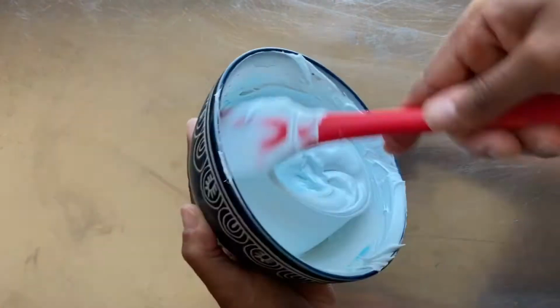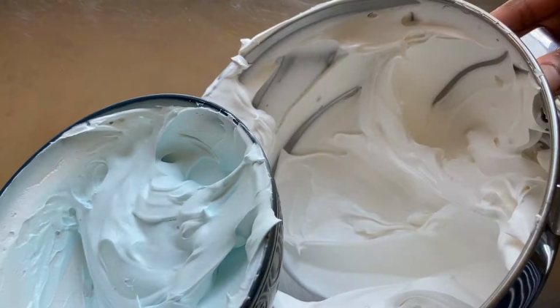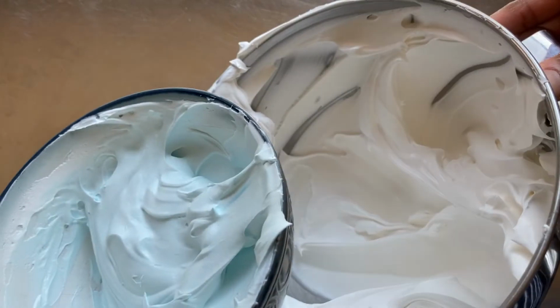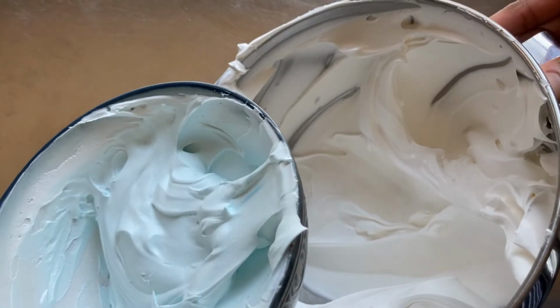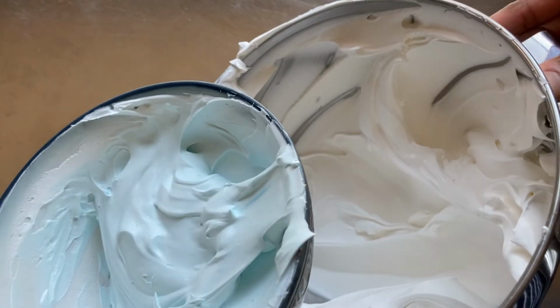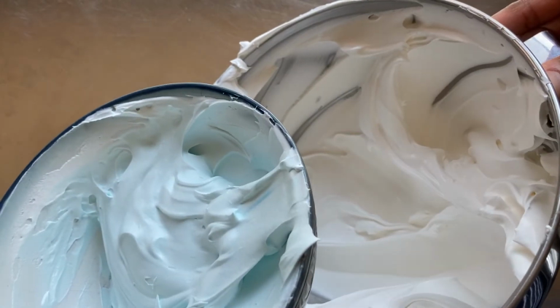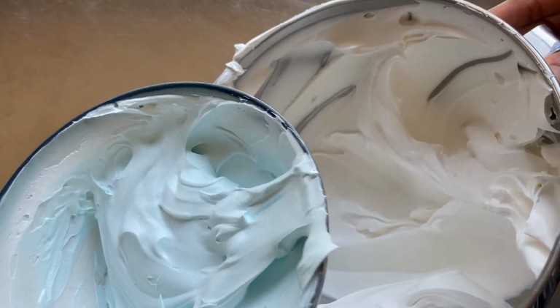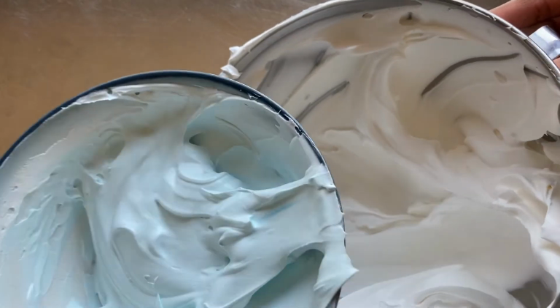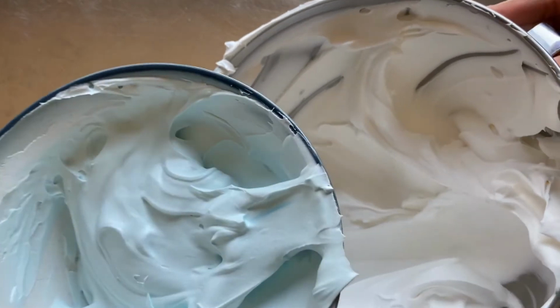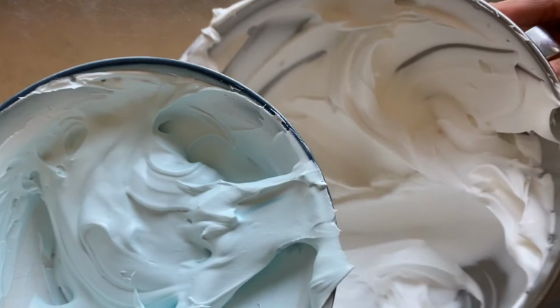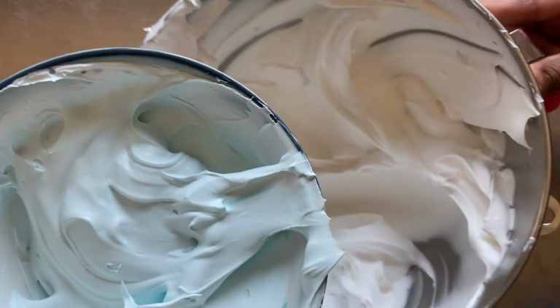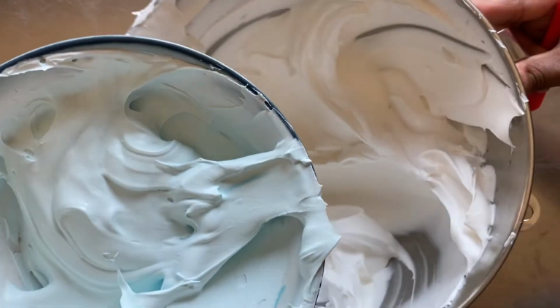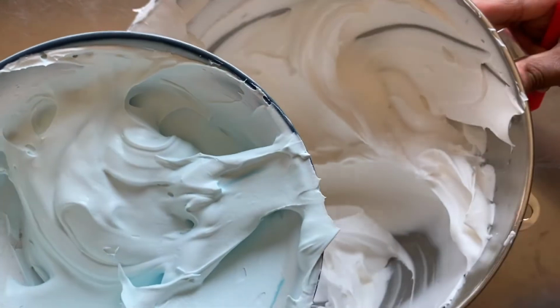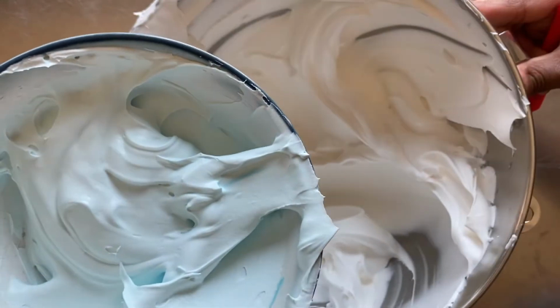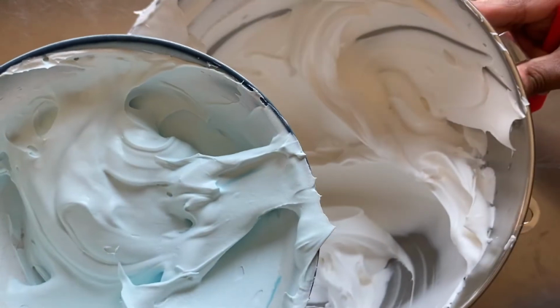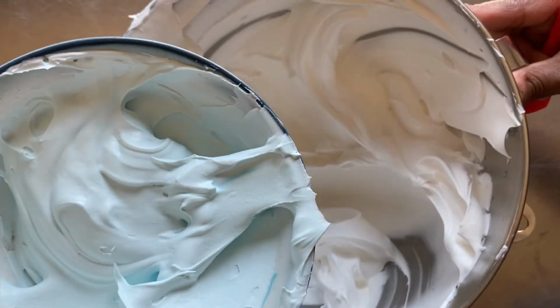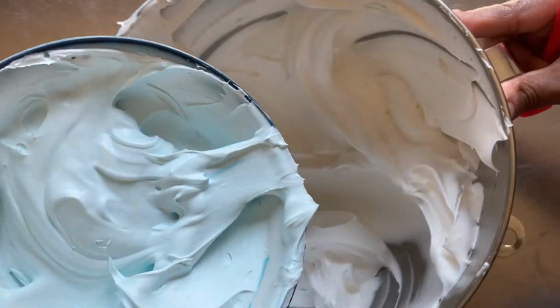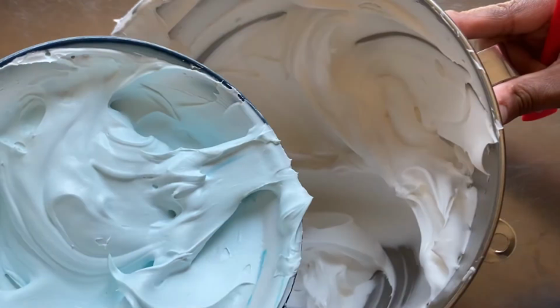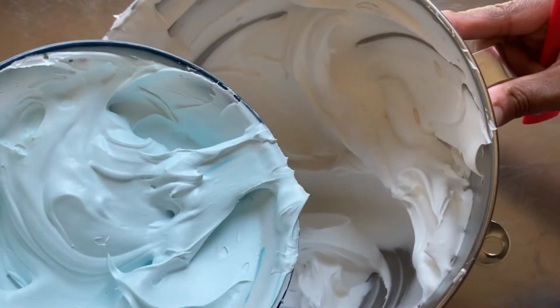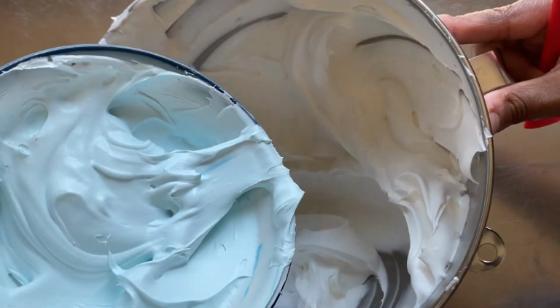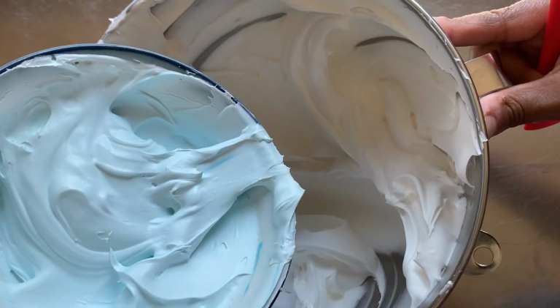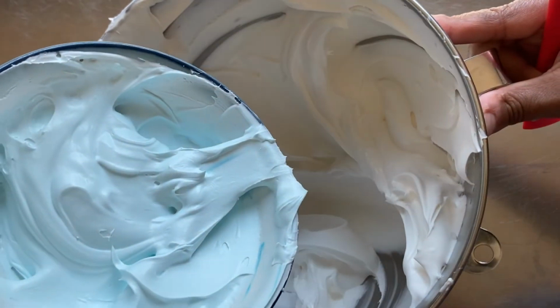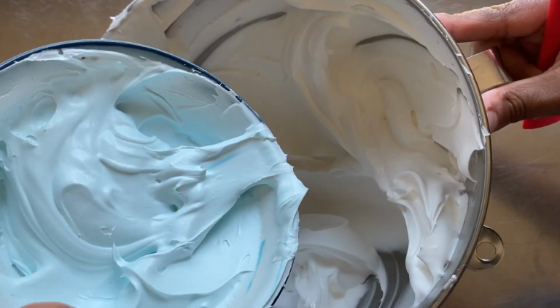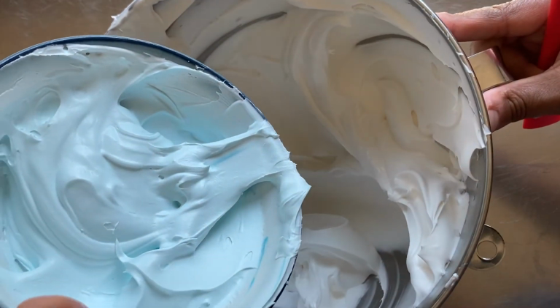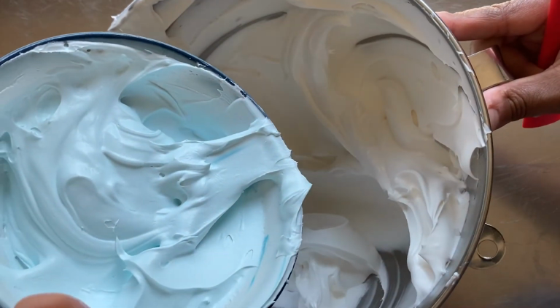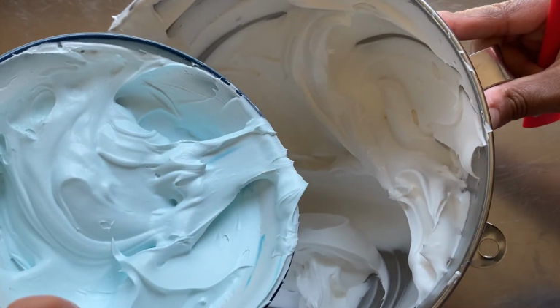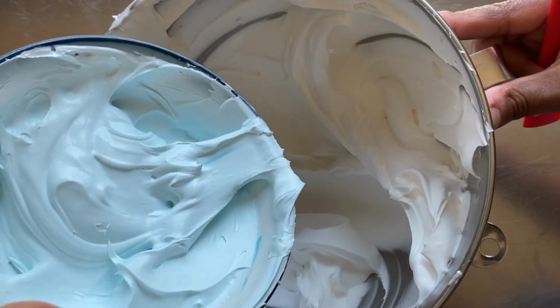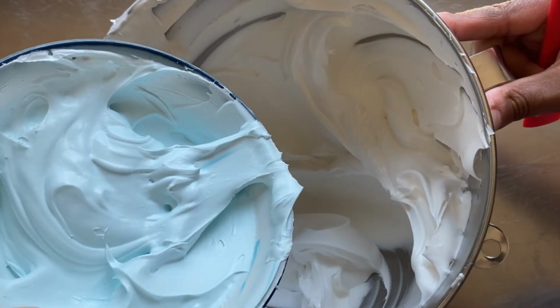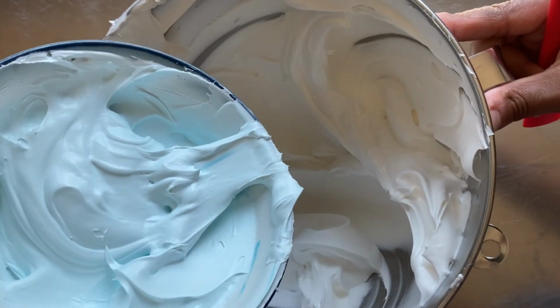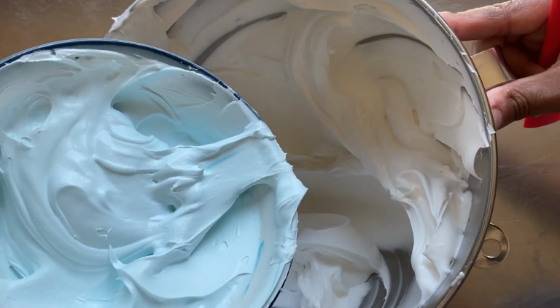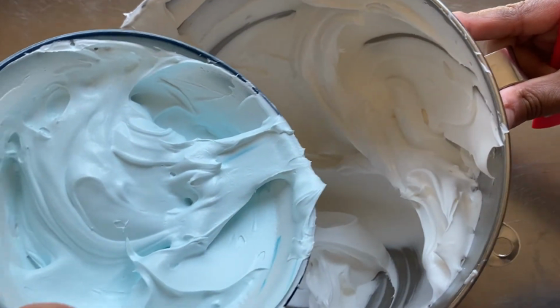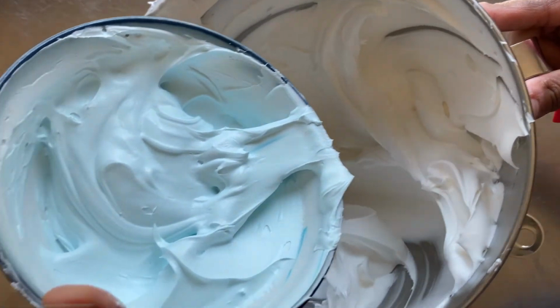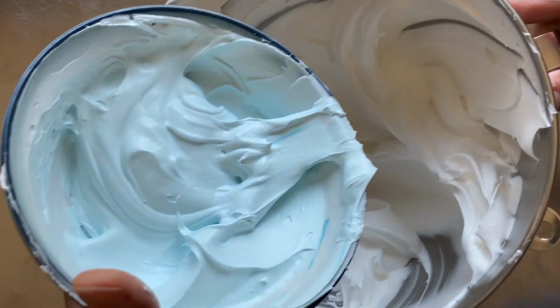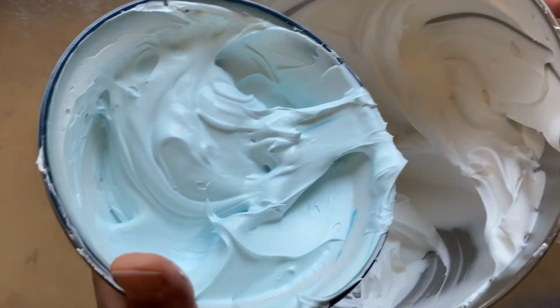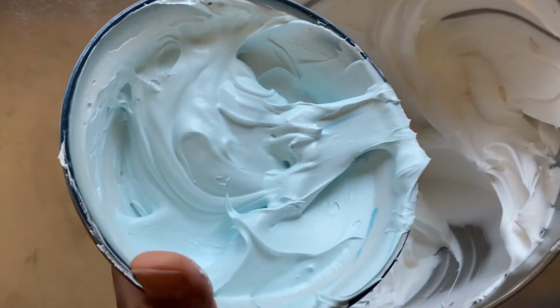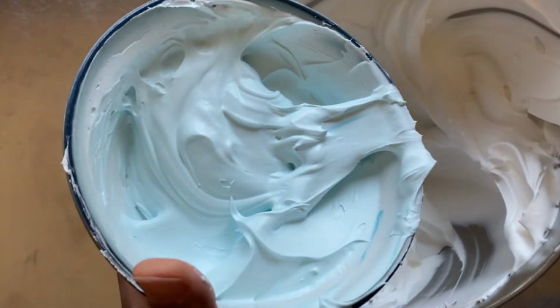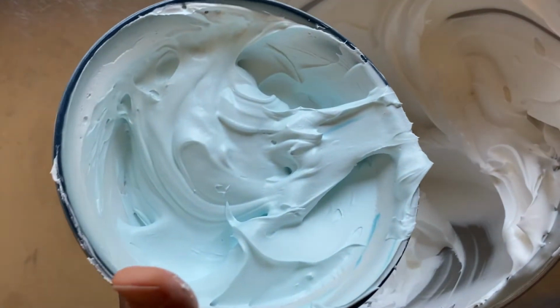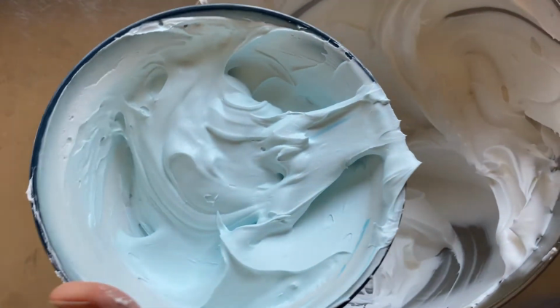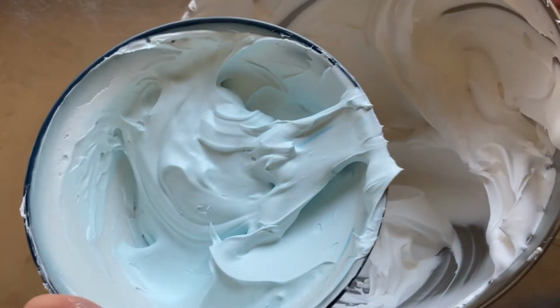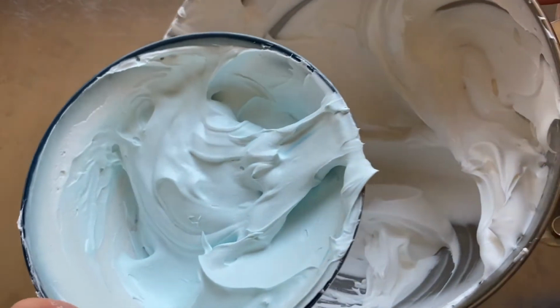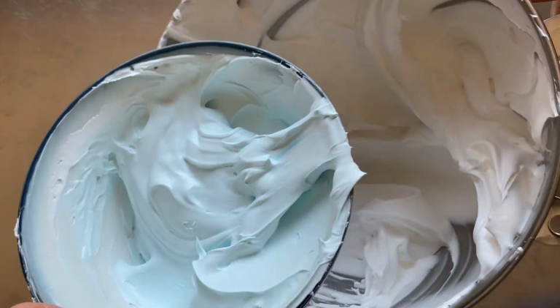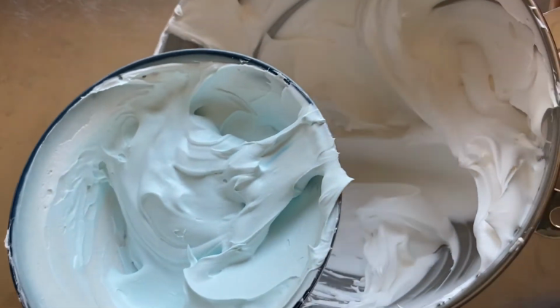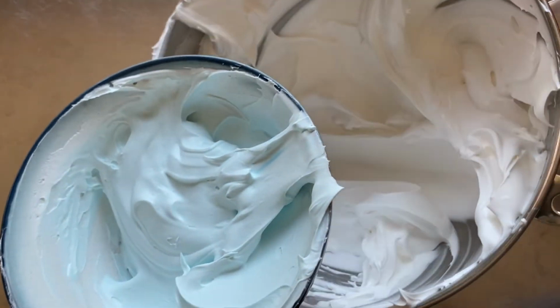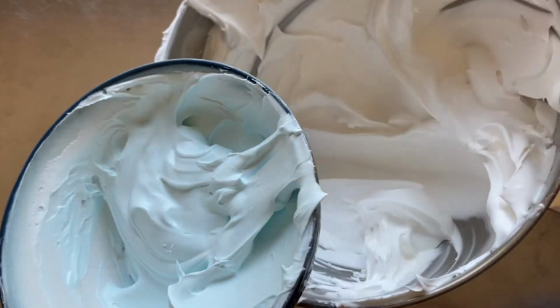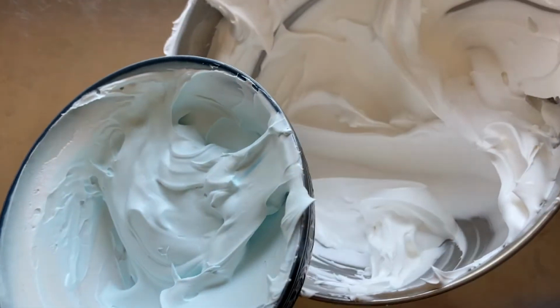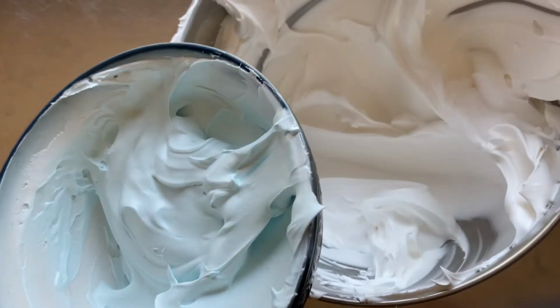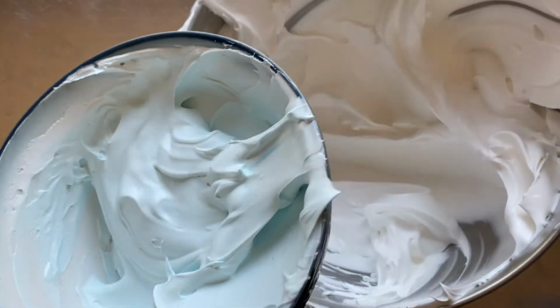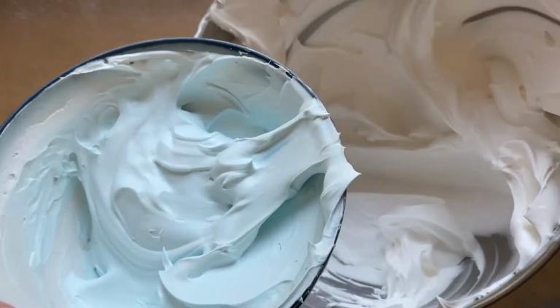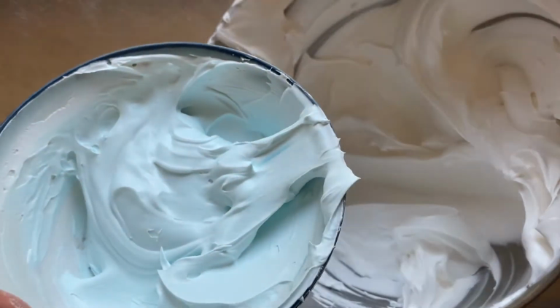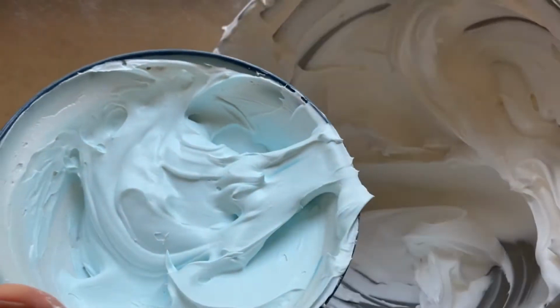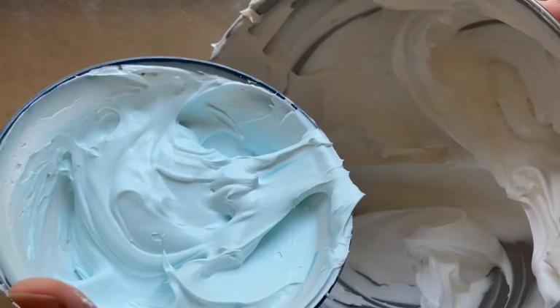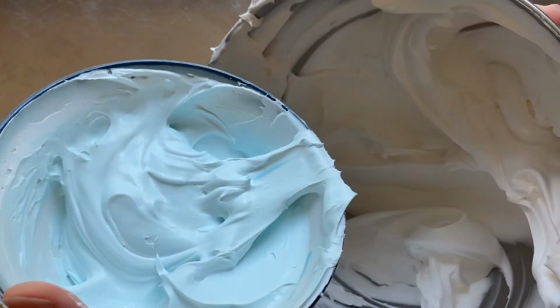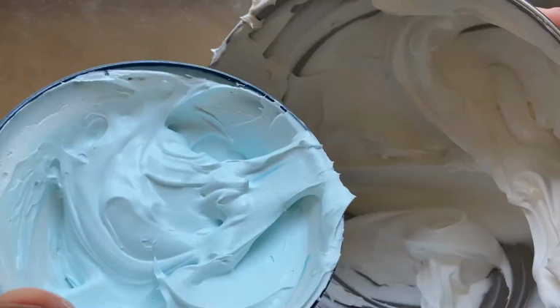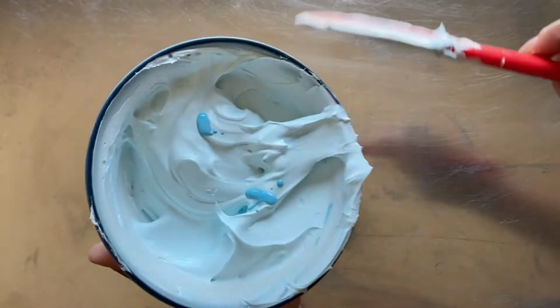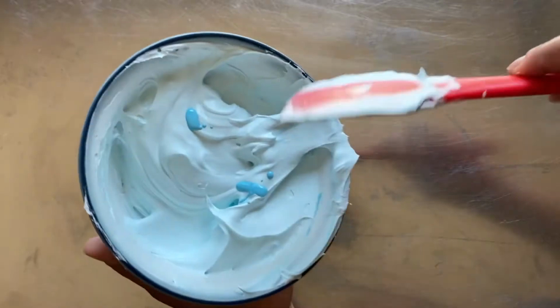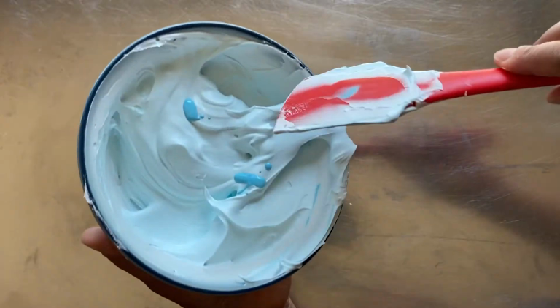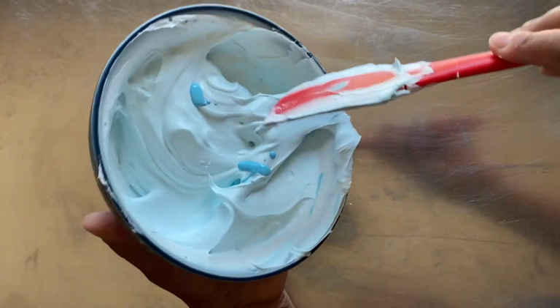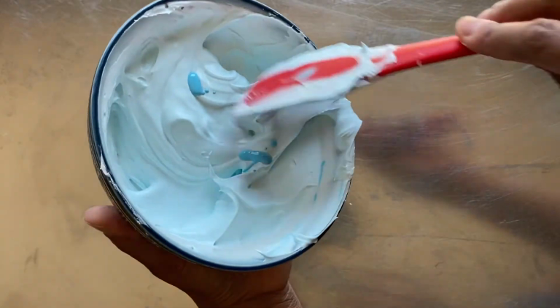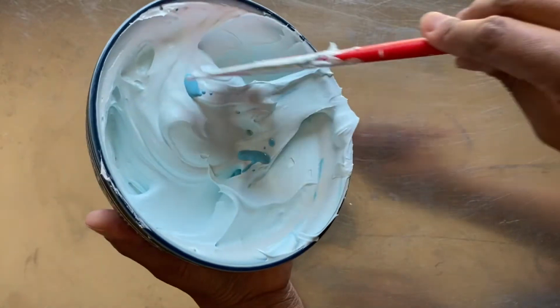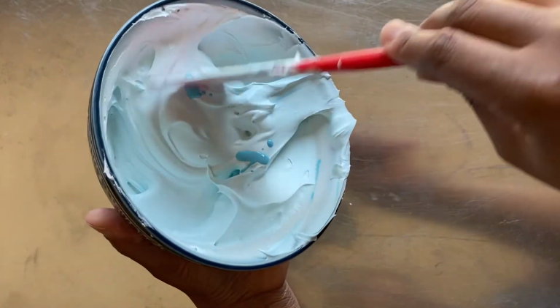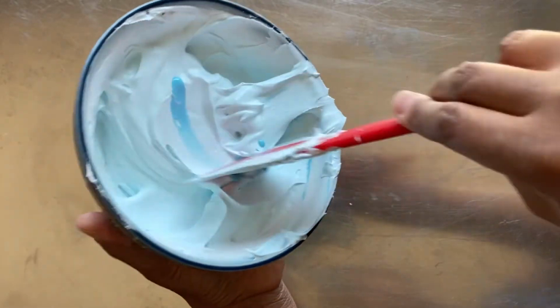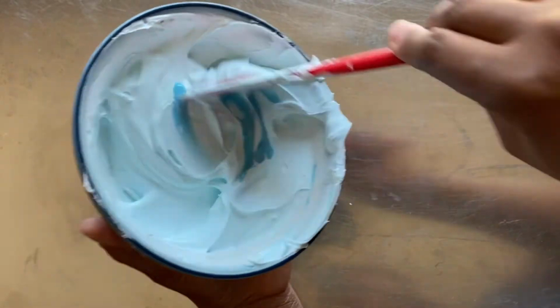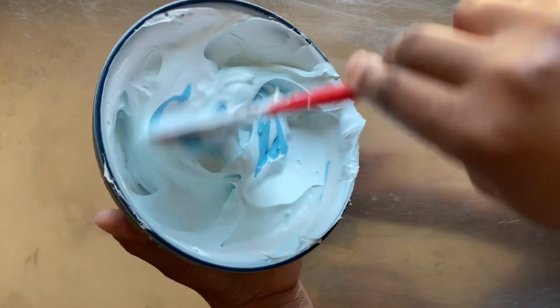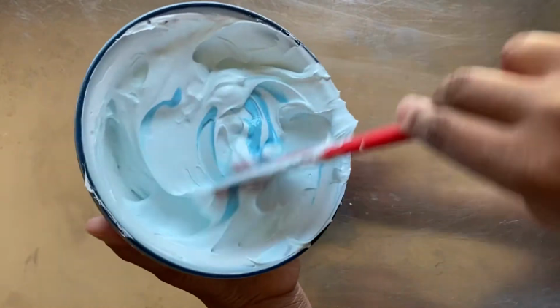Here it is against the white whipped icing for comparison — as you can see, it's very soft. So I add 2 more drops.